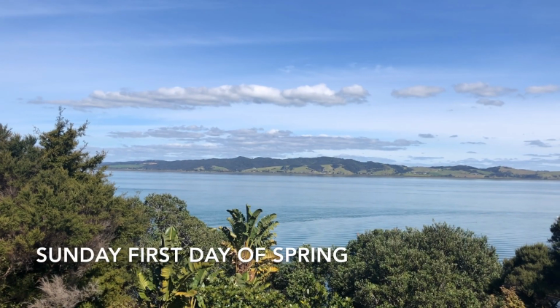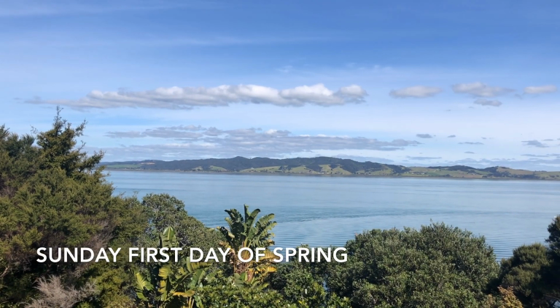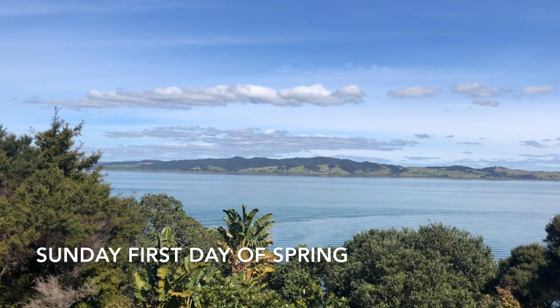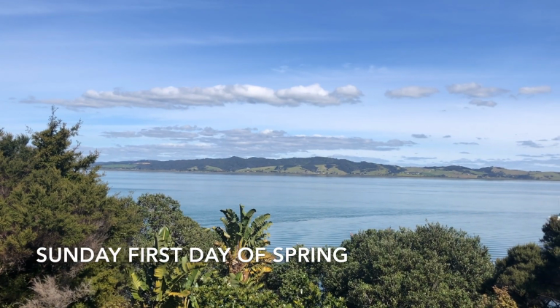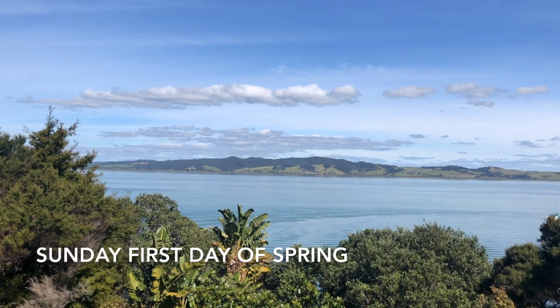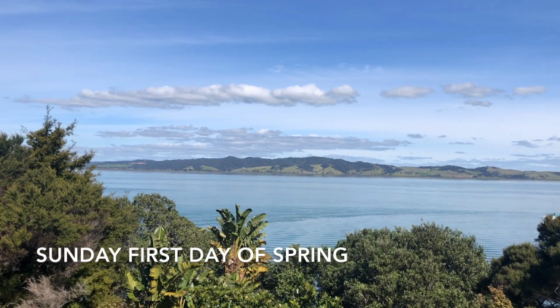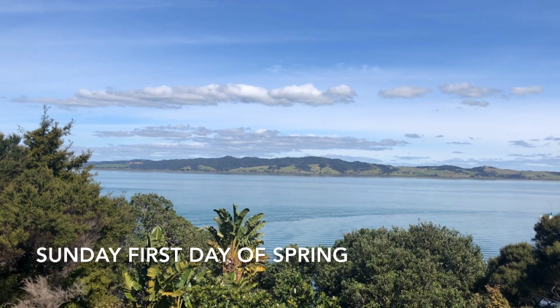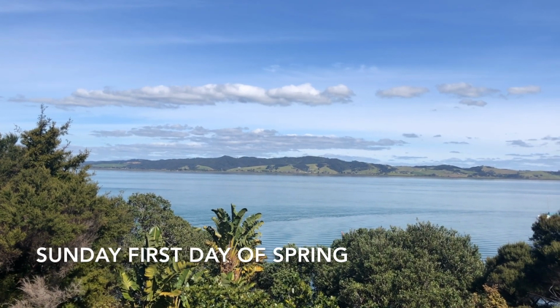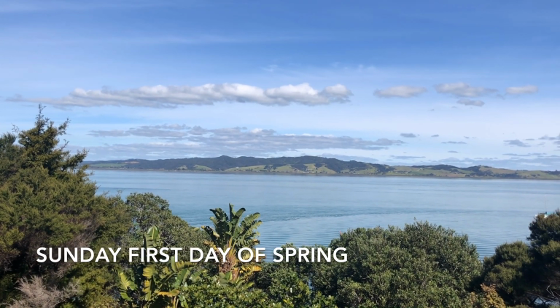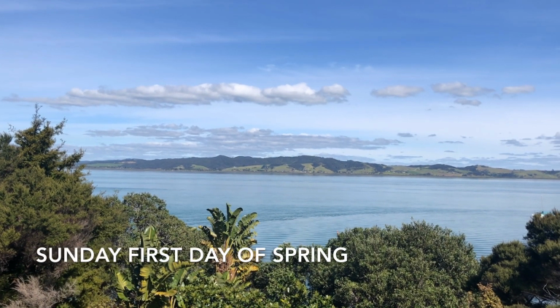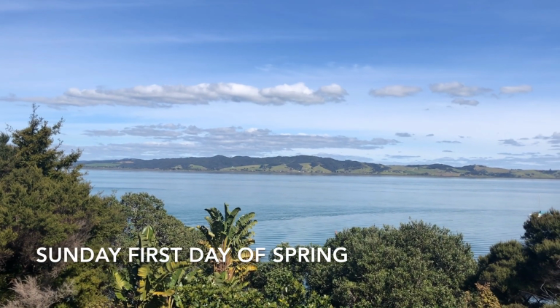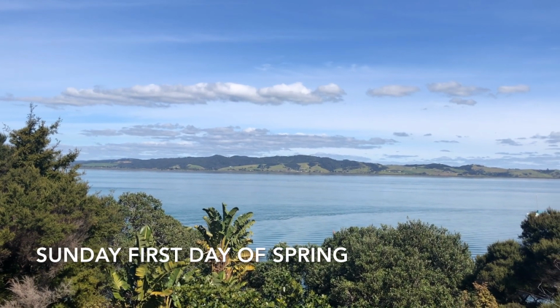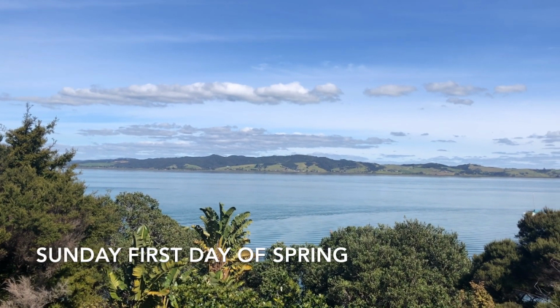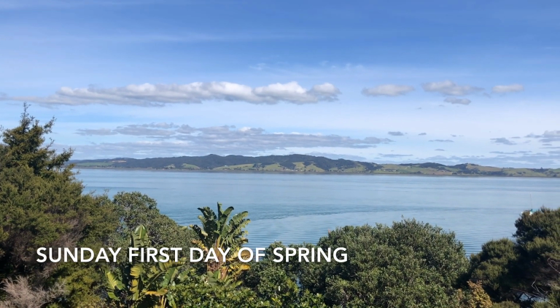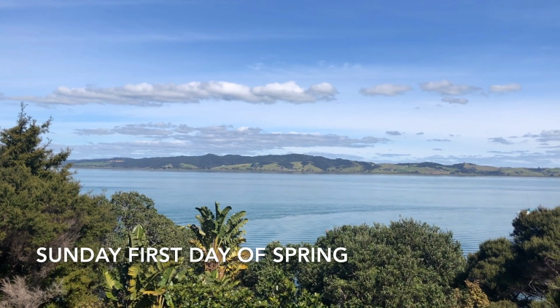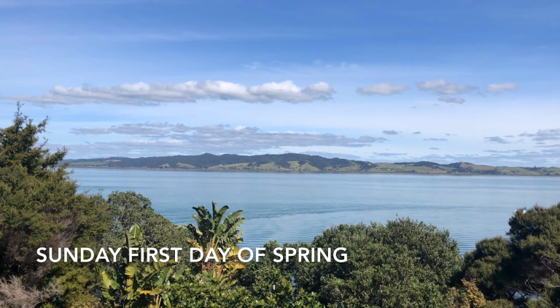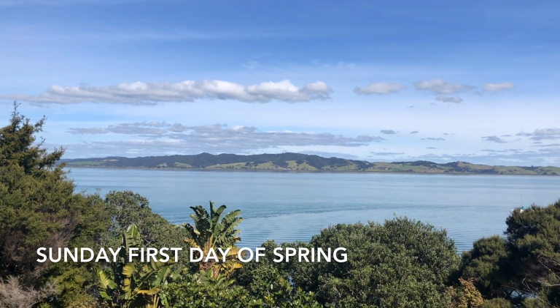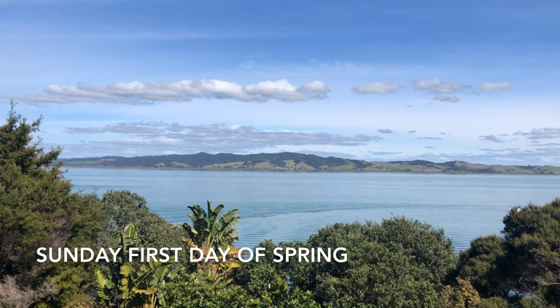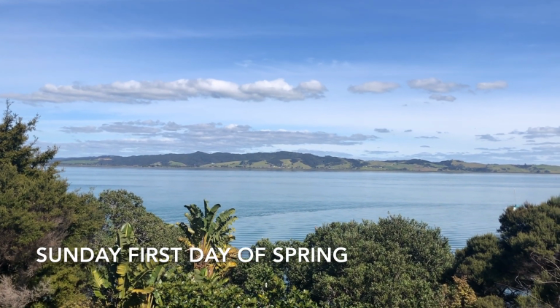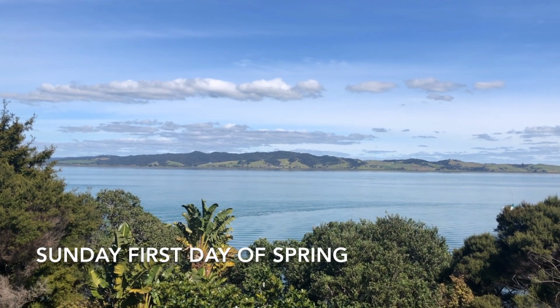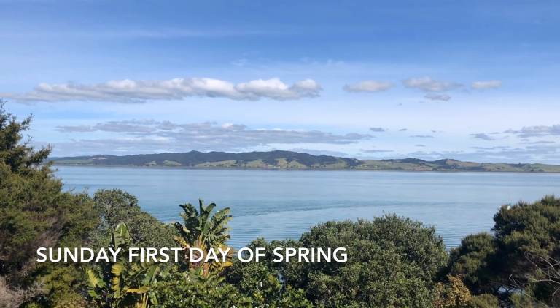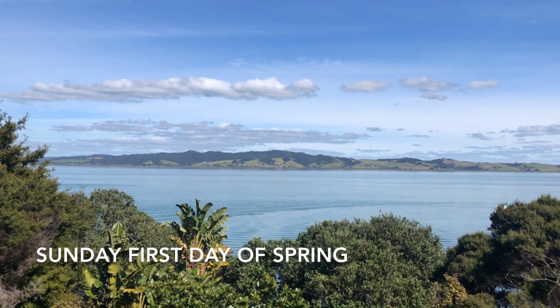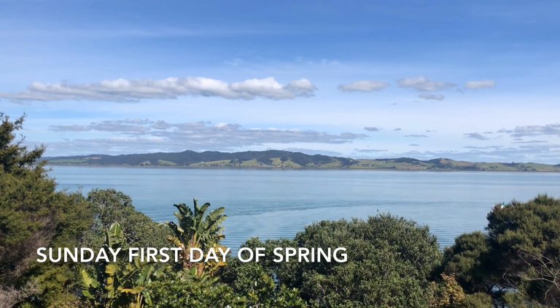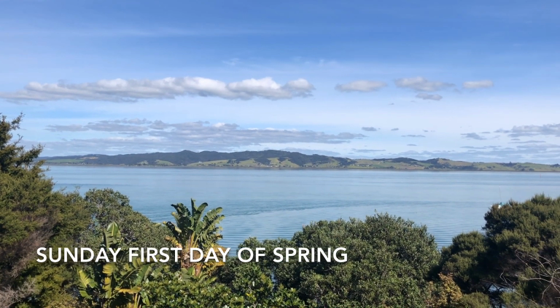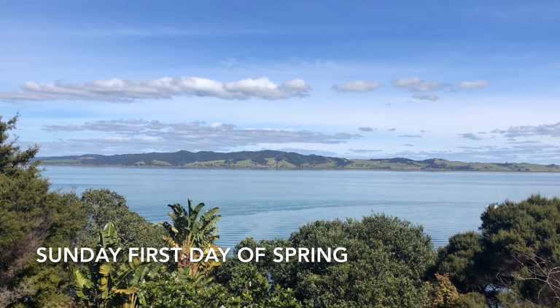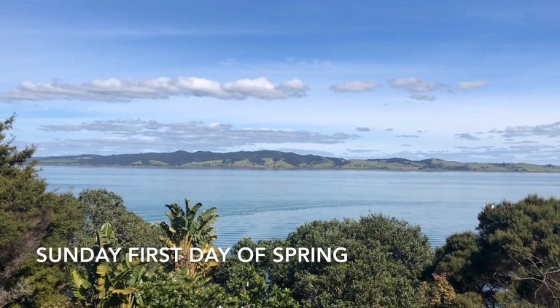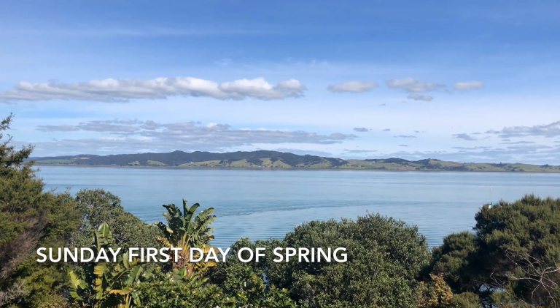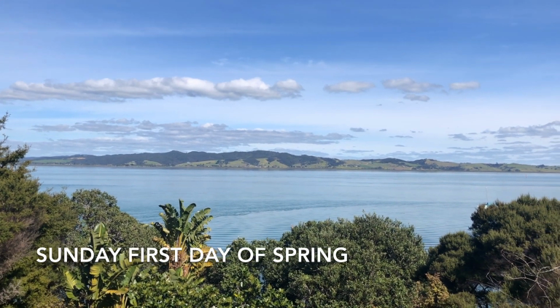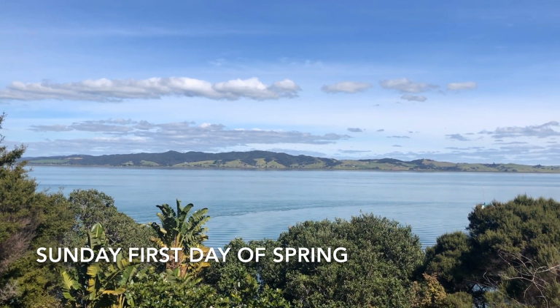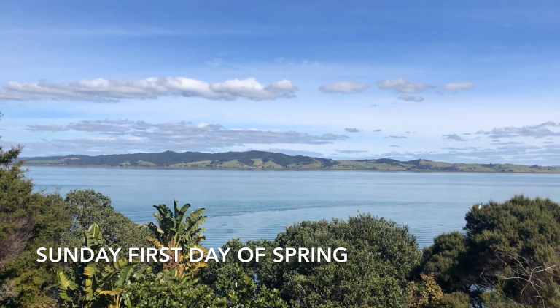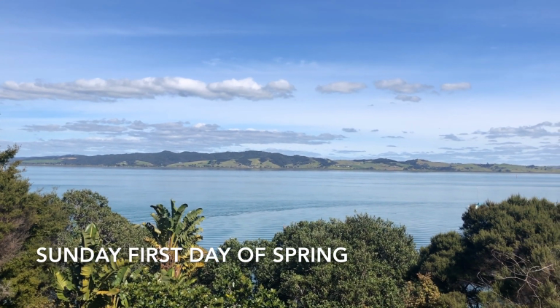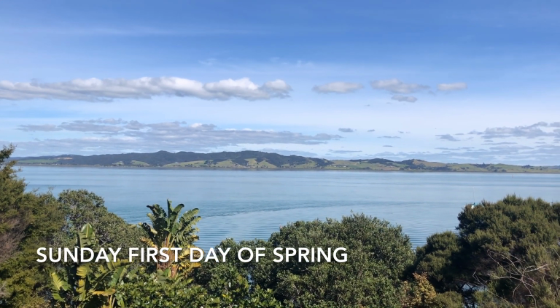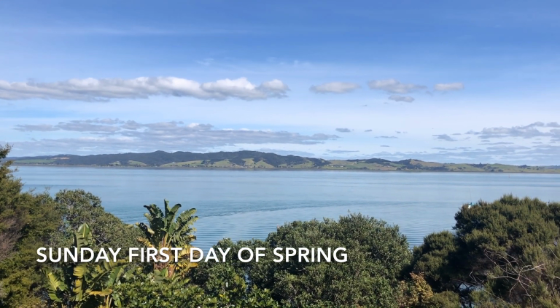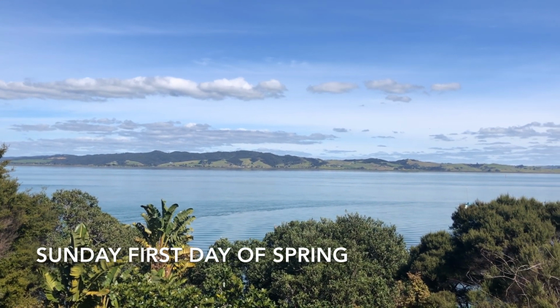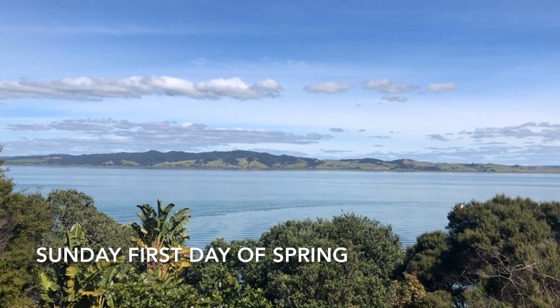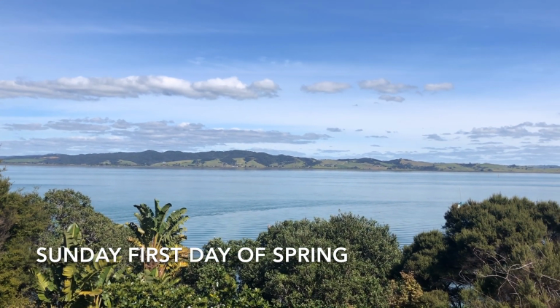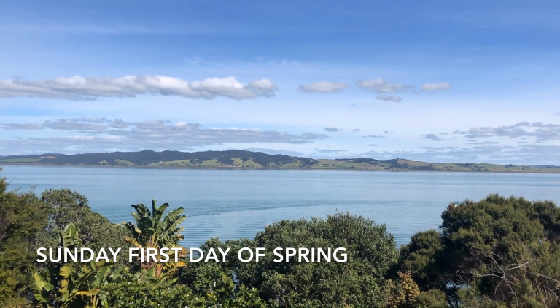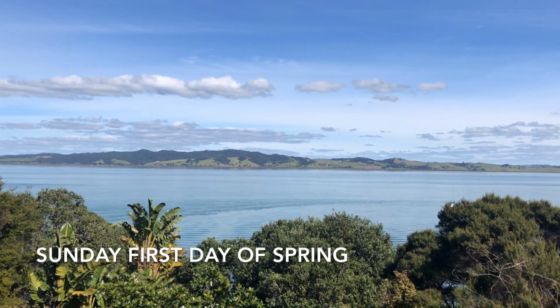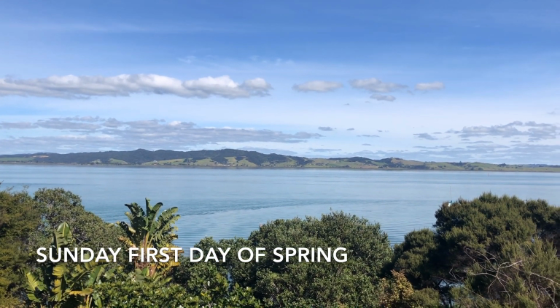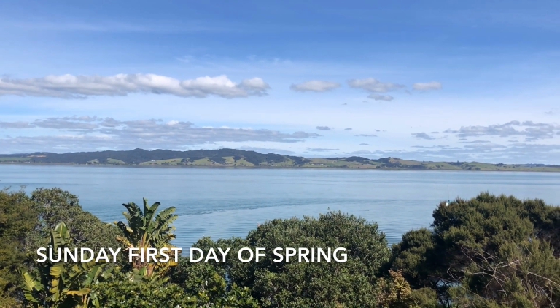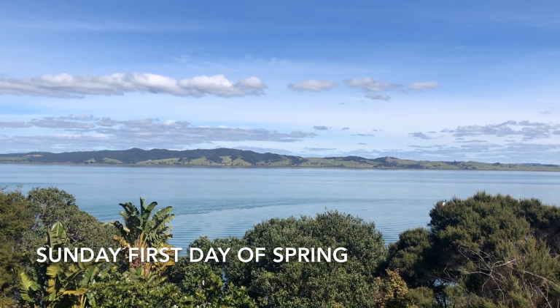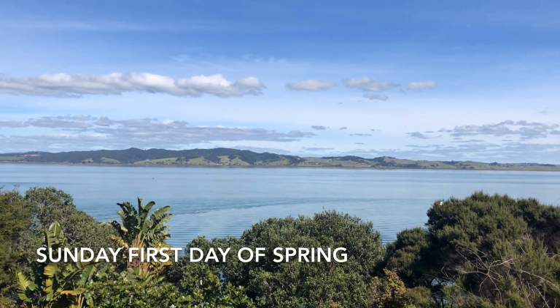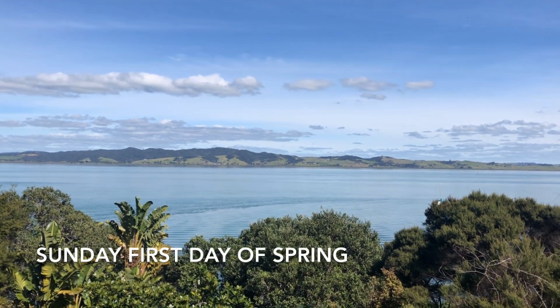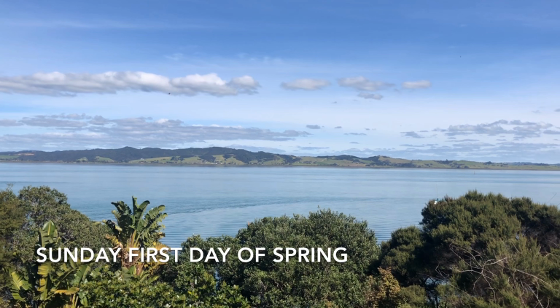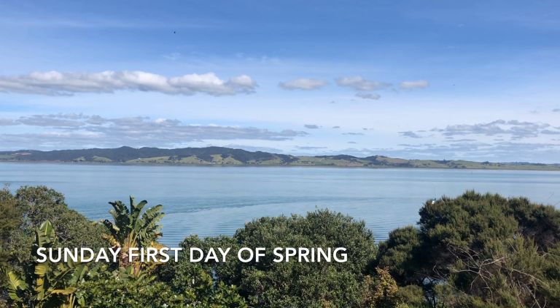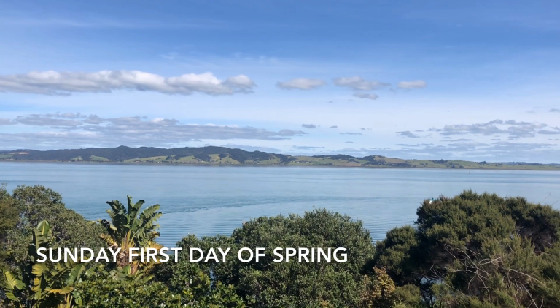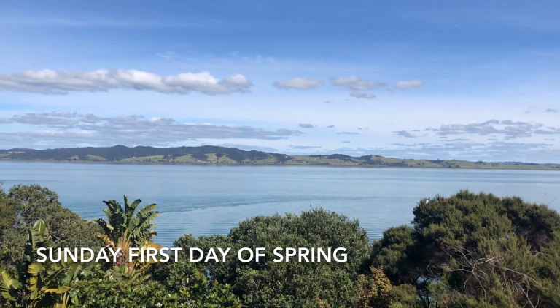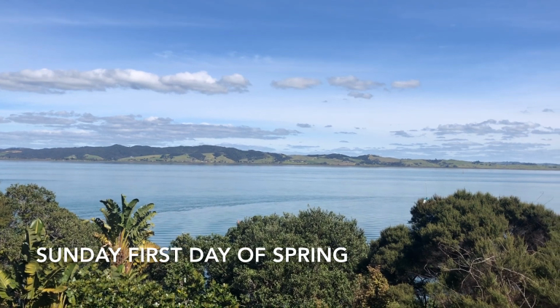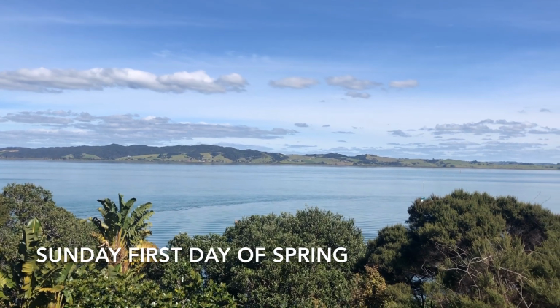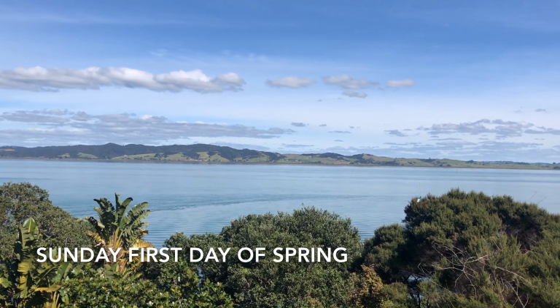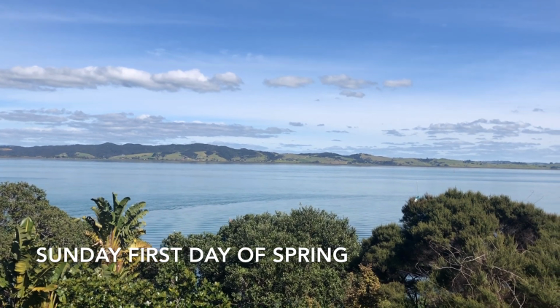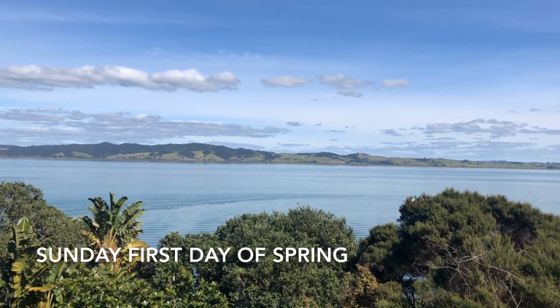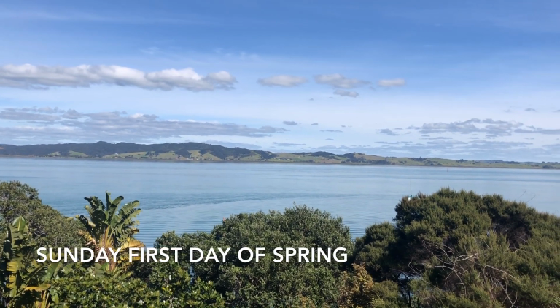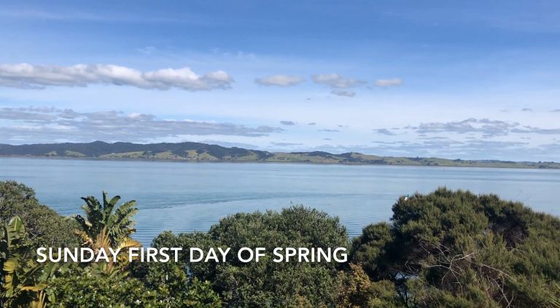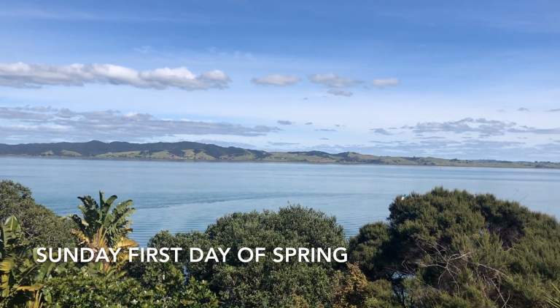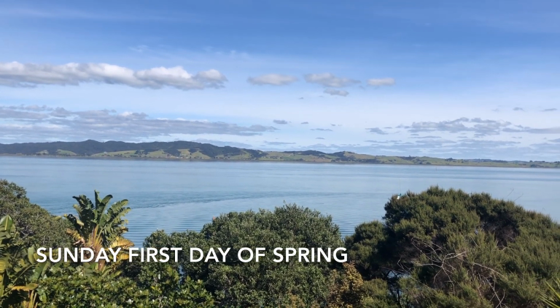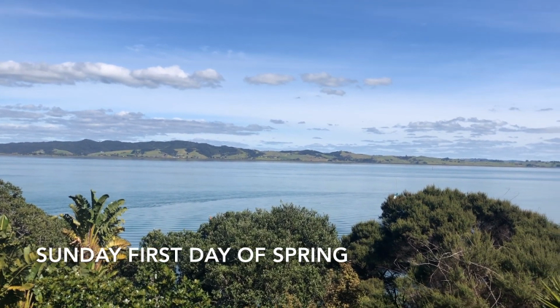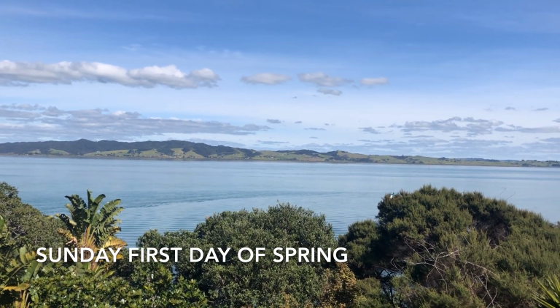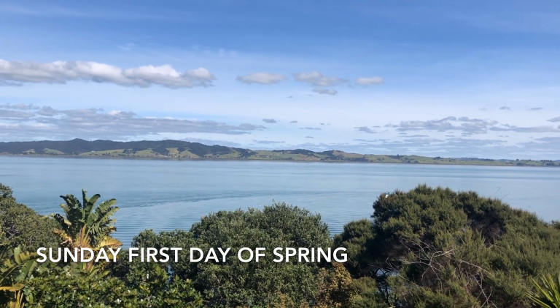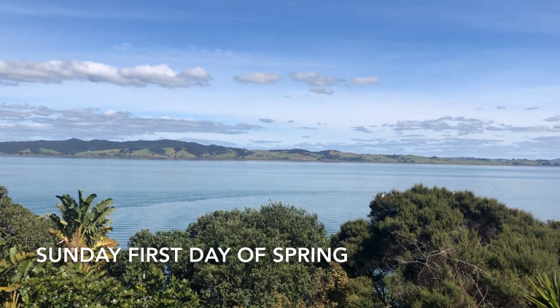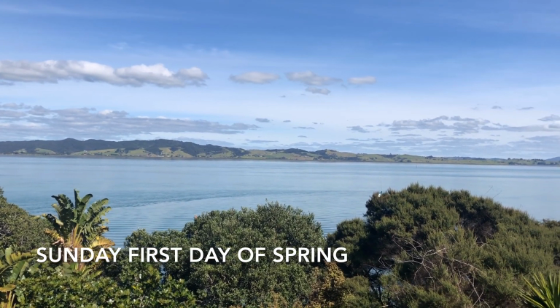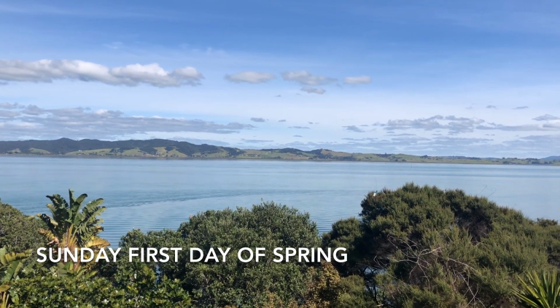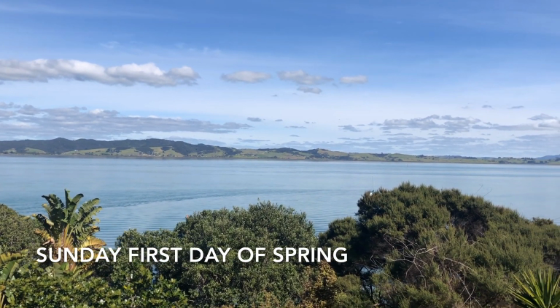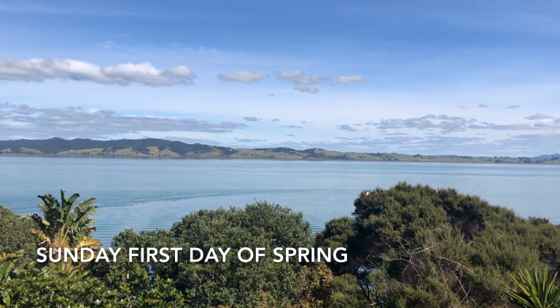Sunday, best day of the winter — but it's actually the first day of spring.